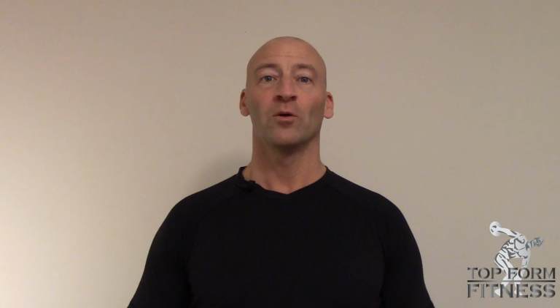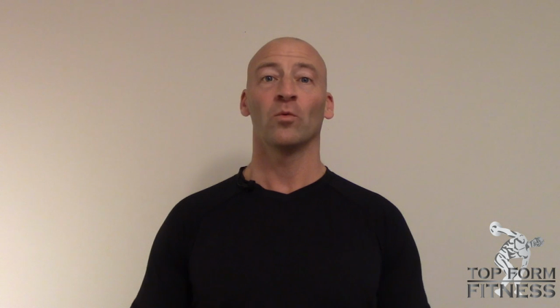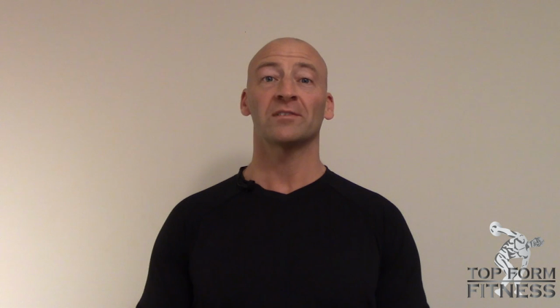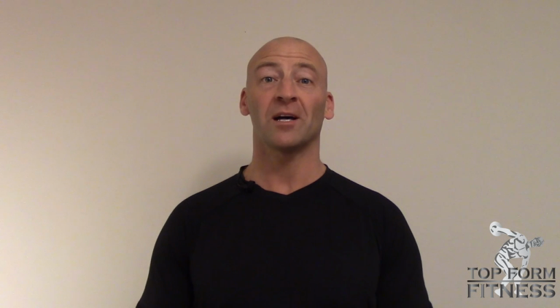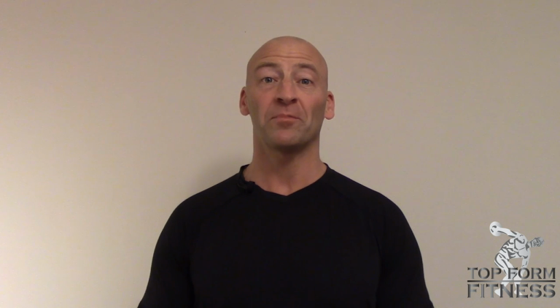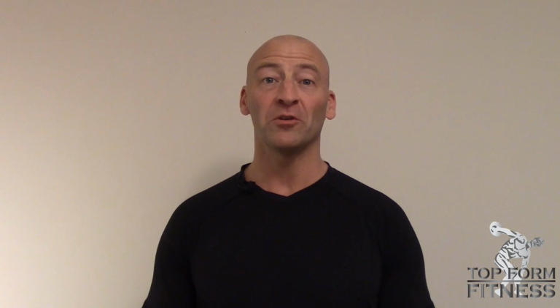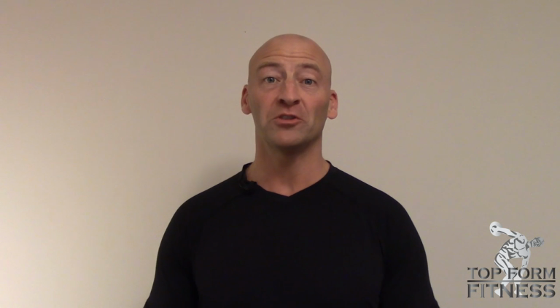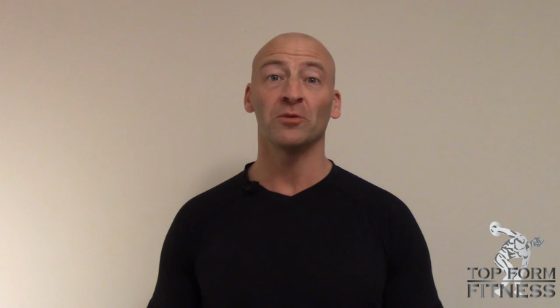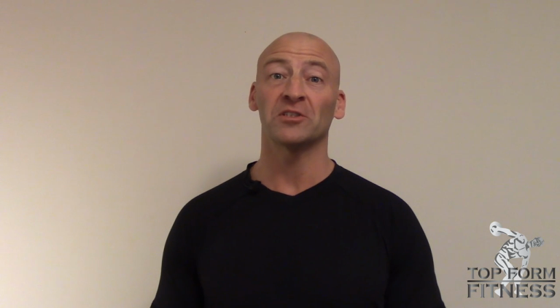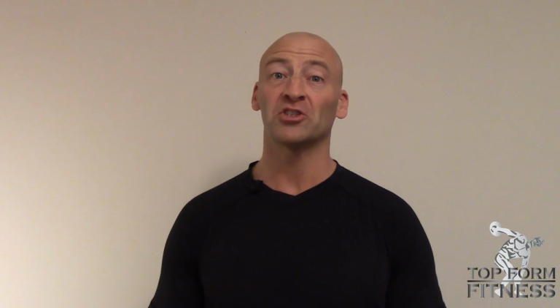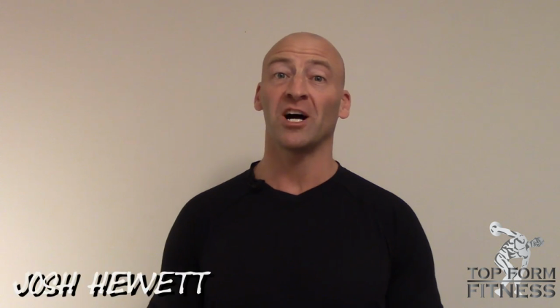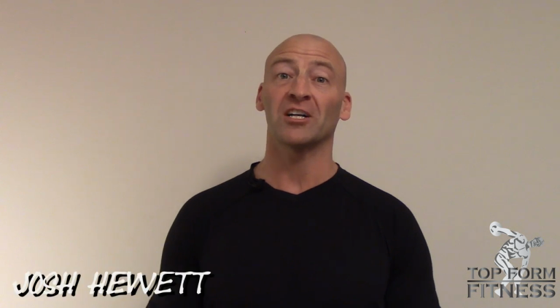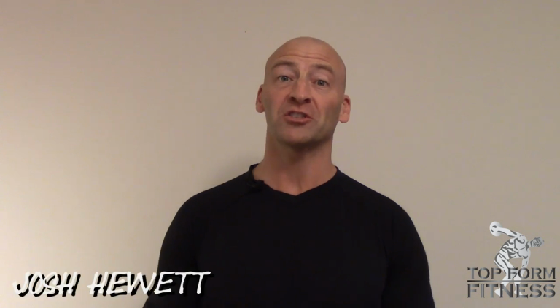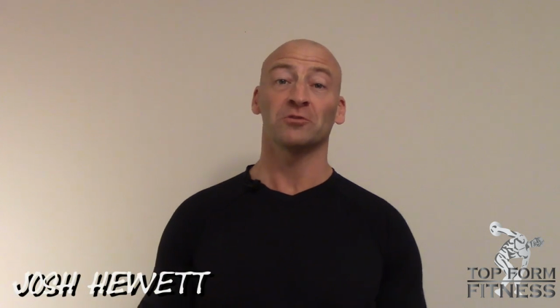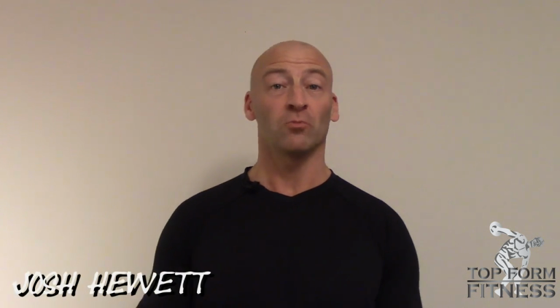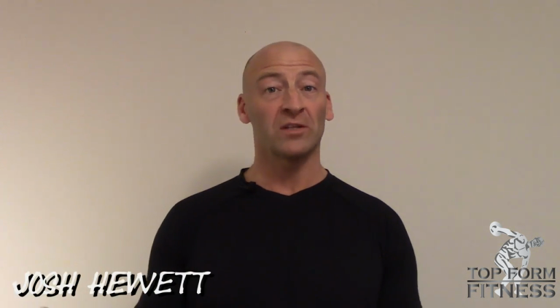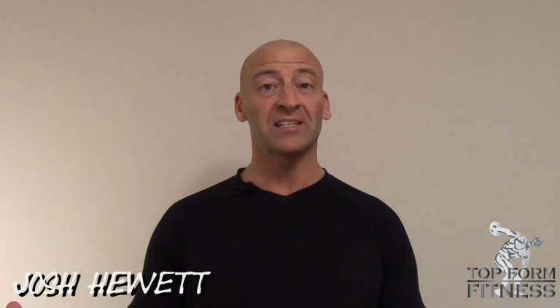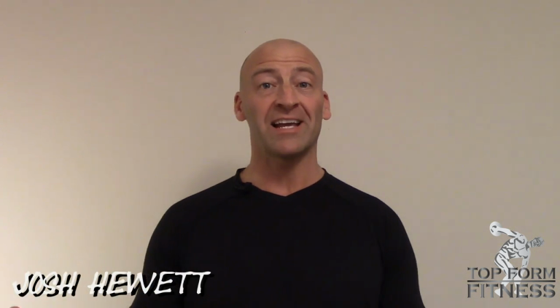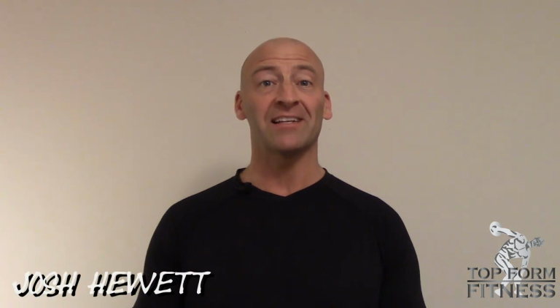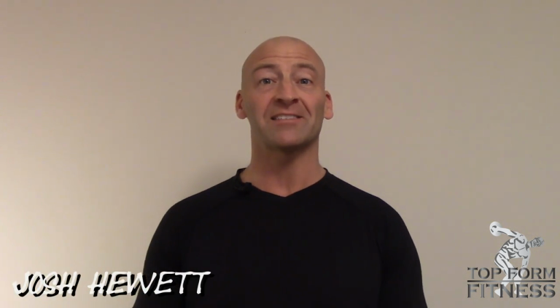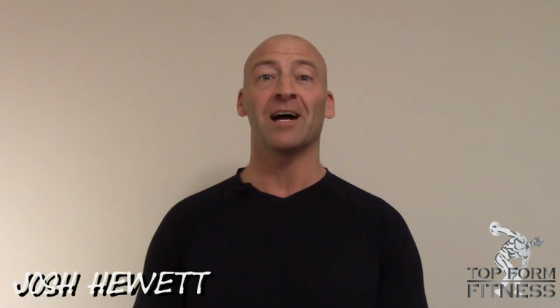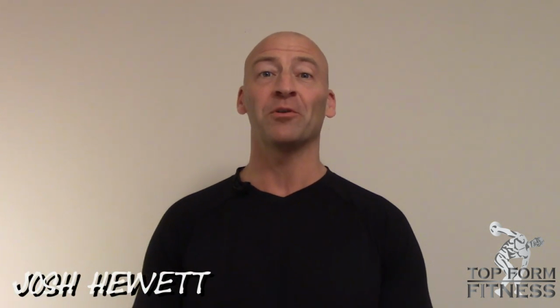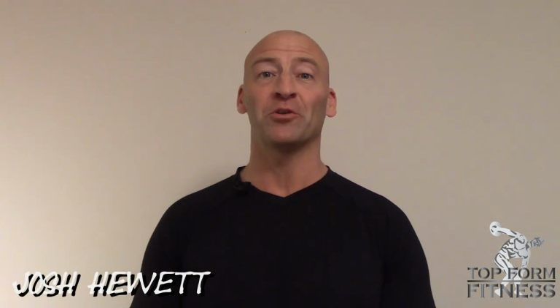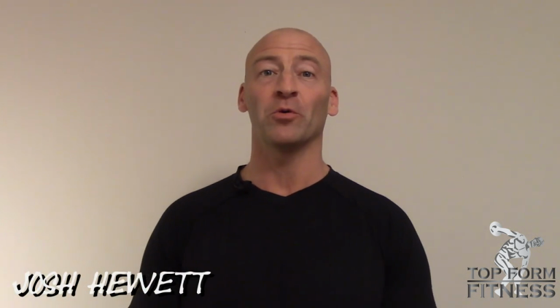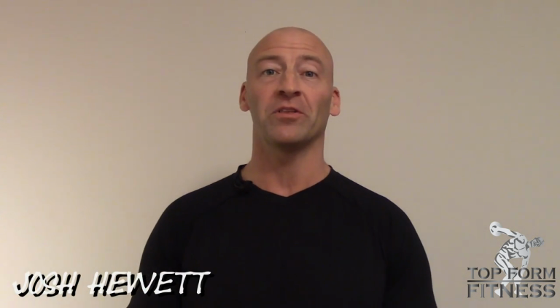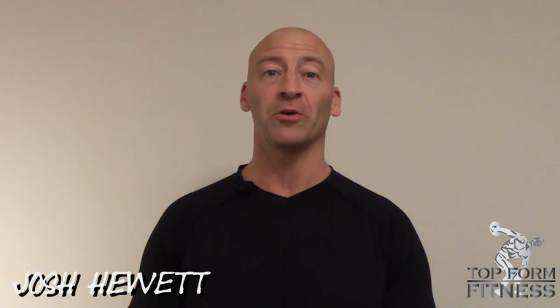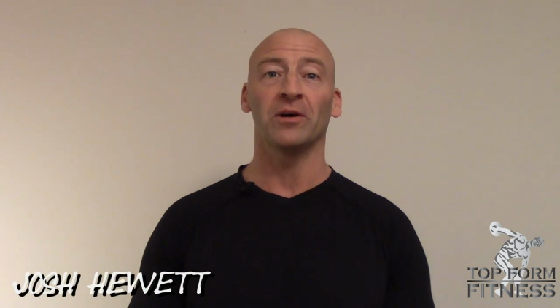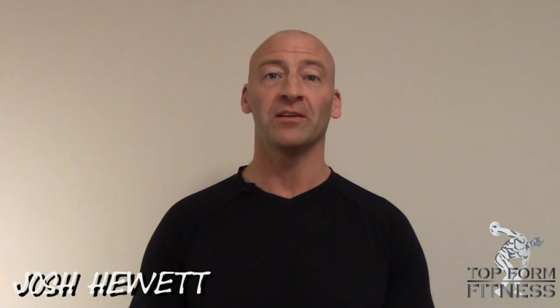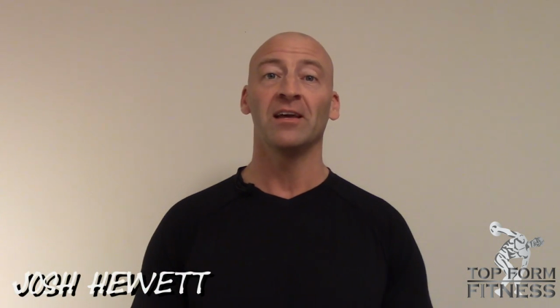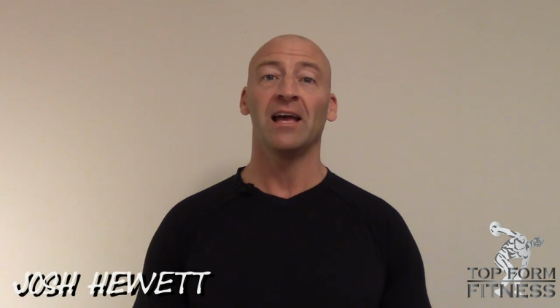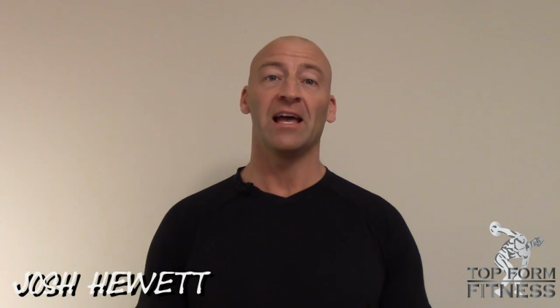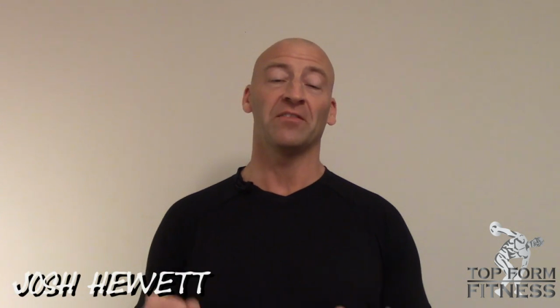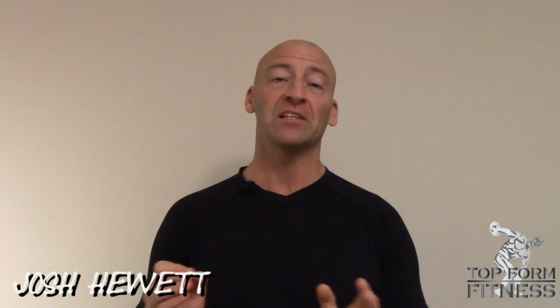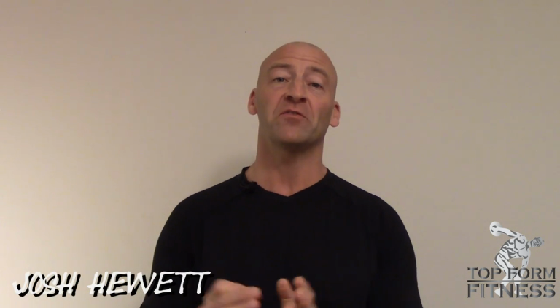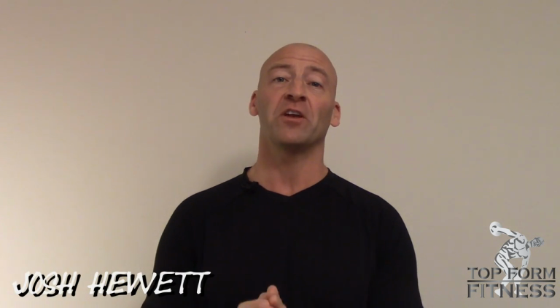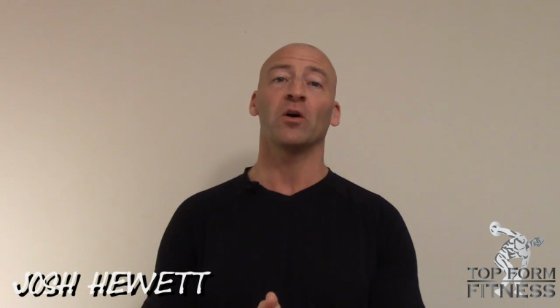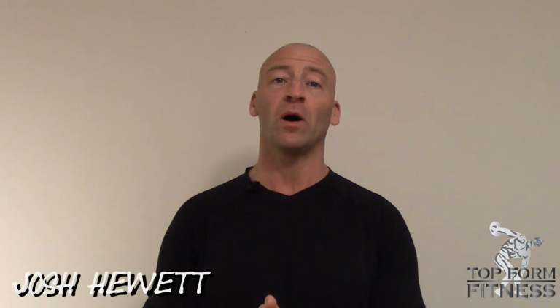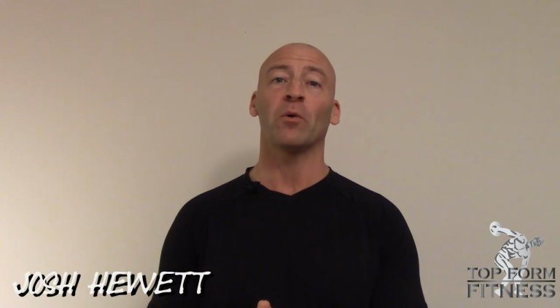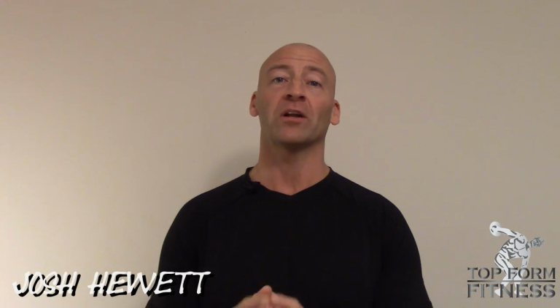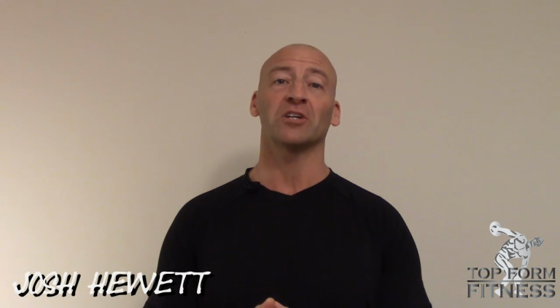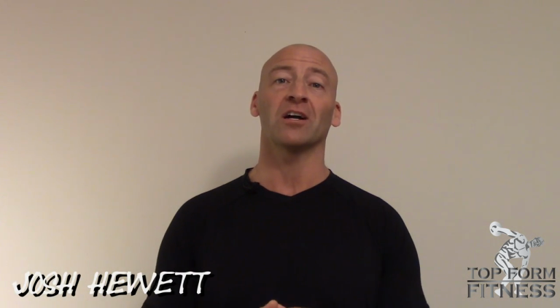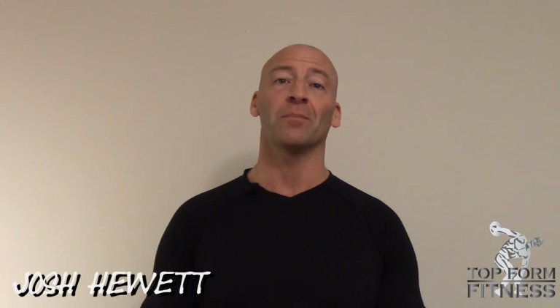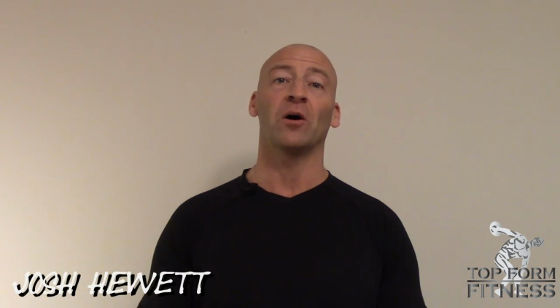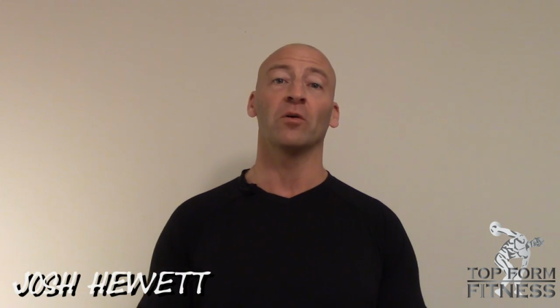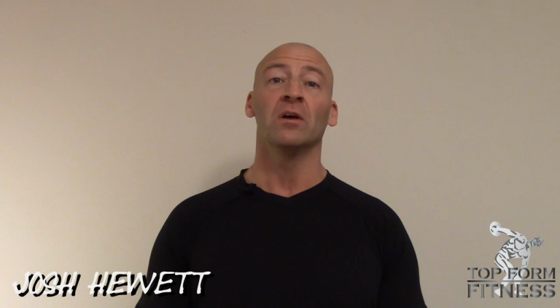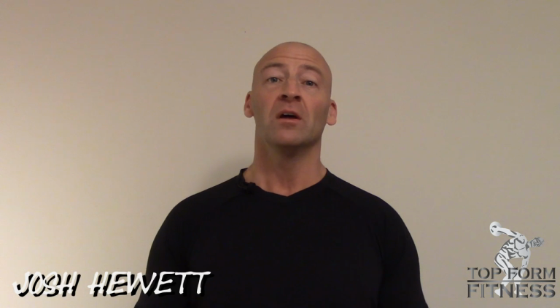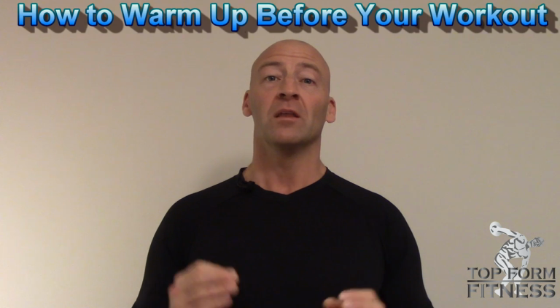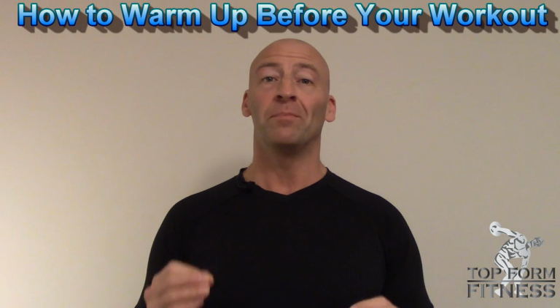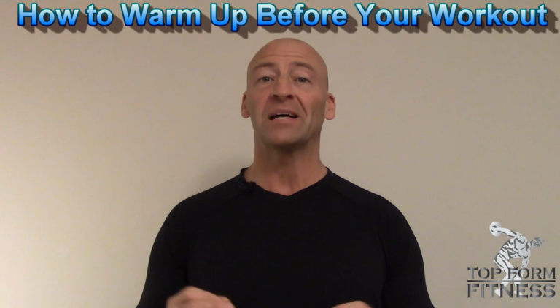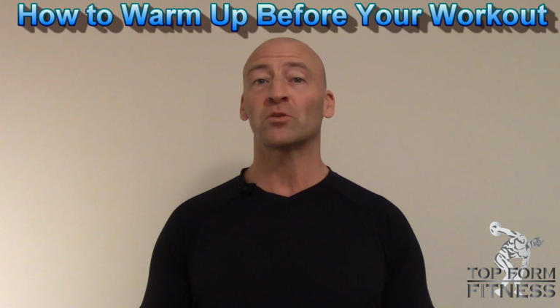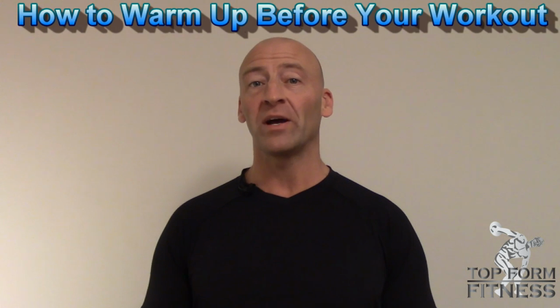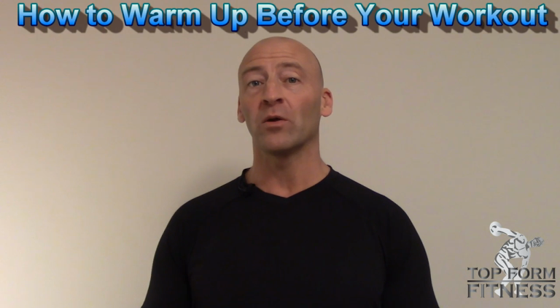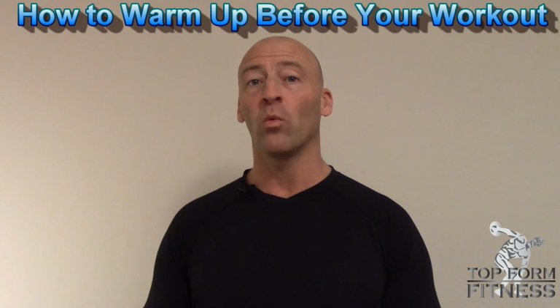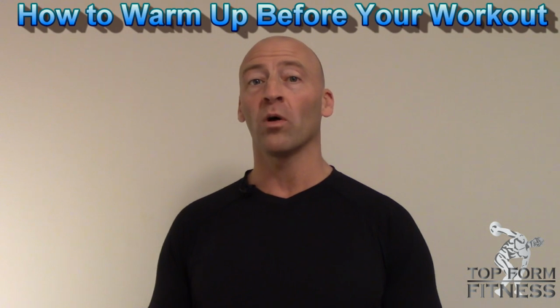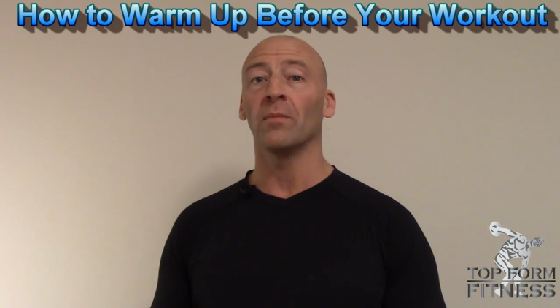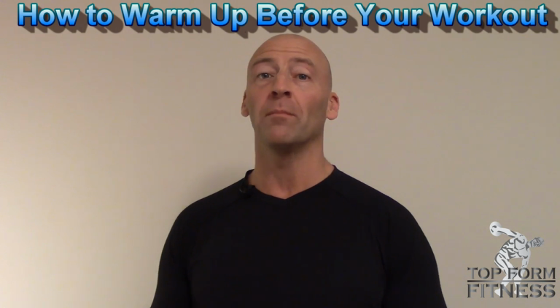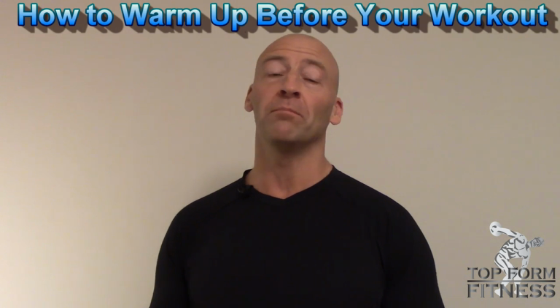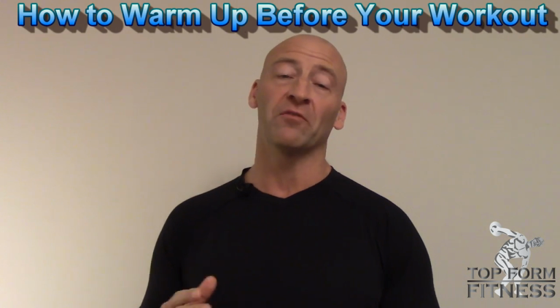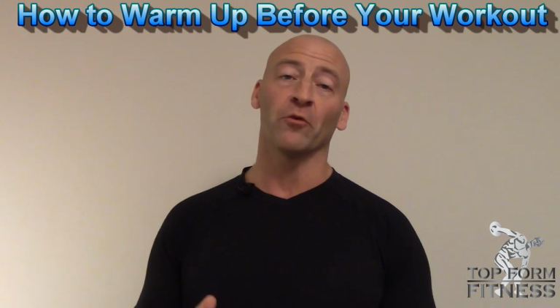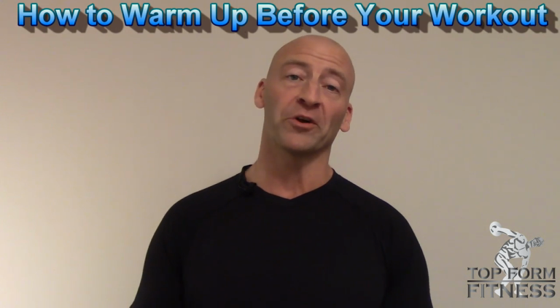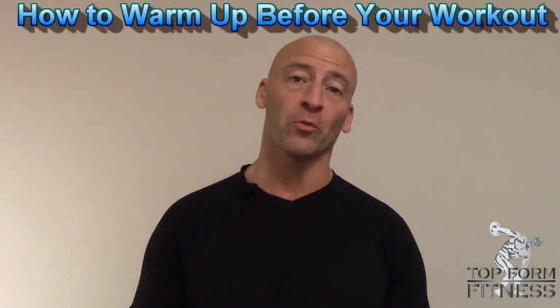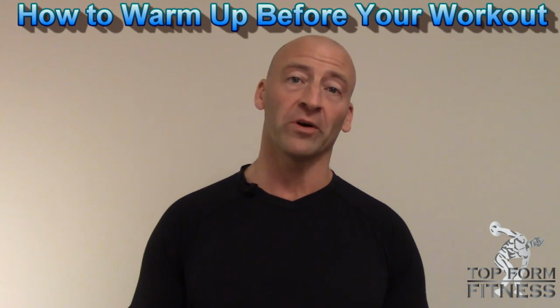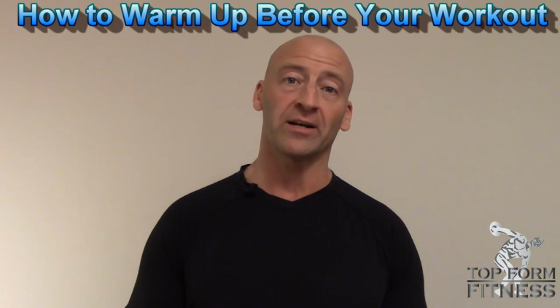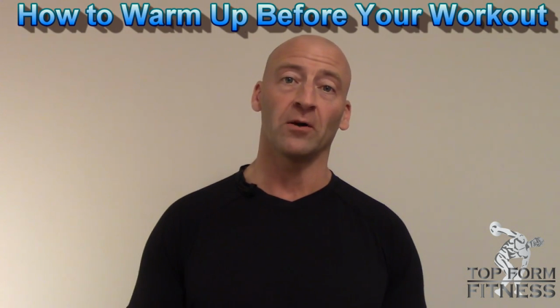What's up YouTube, it's Josh. Once again, it's time to do it with Hewitt. And in this video, I want to talk about the best way to warm up before your workouts.